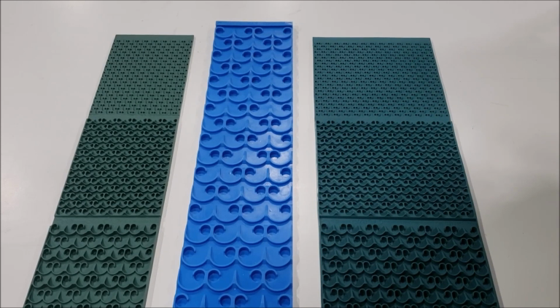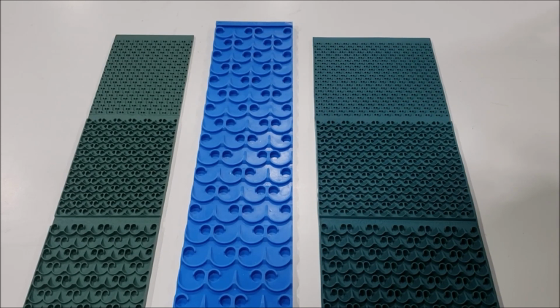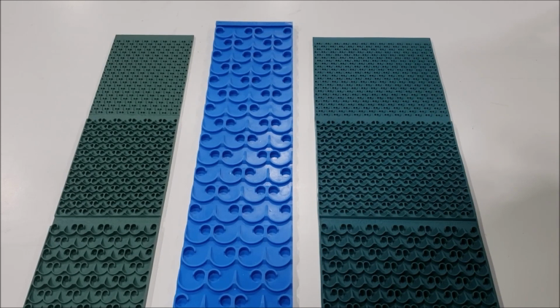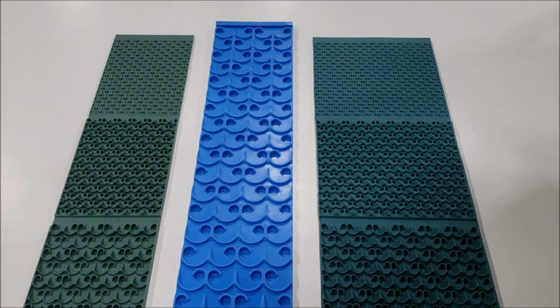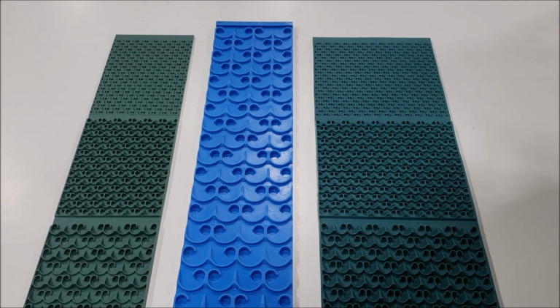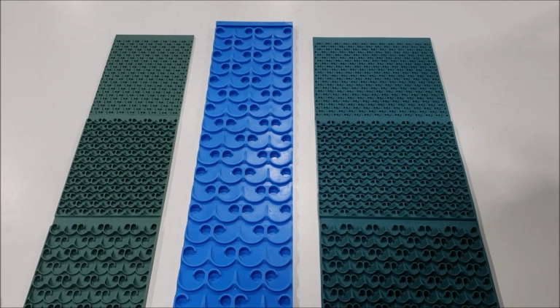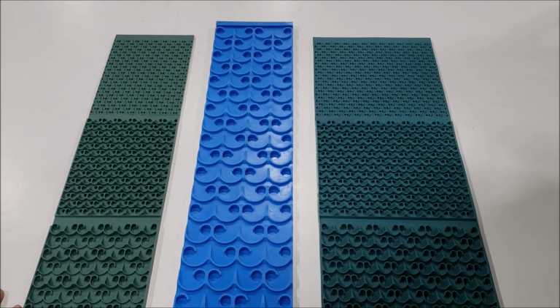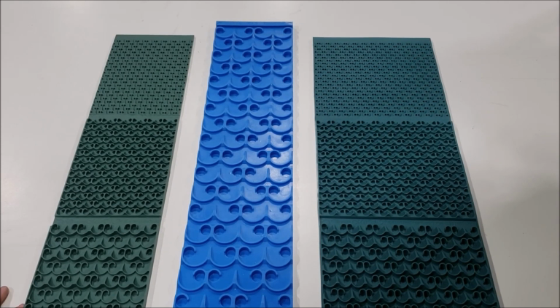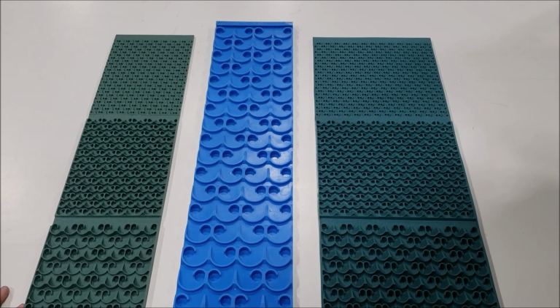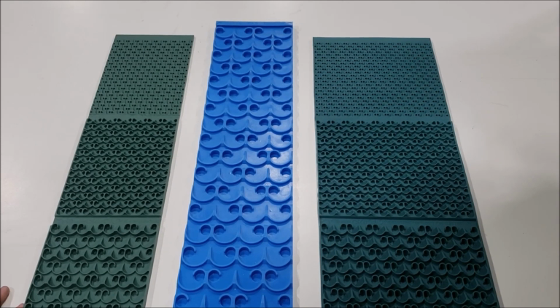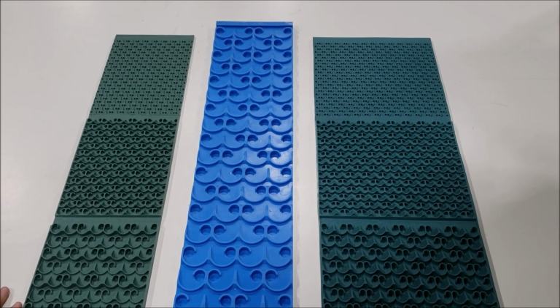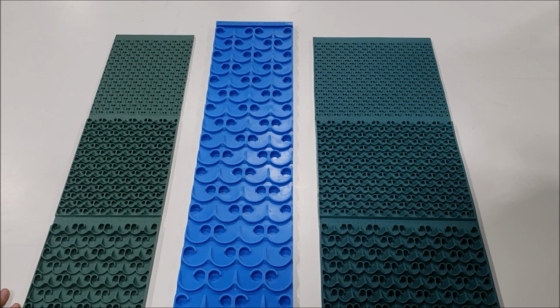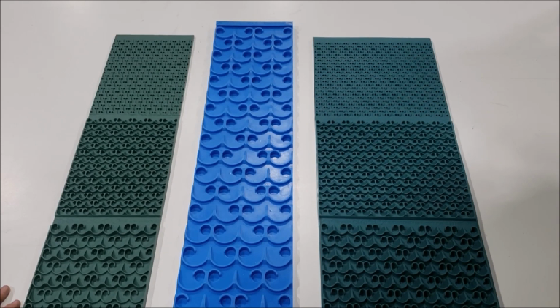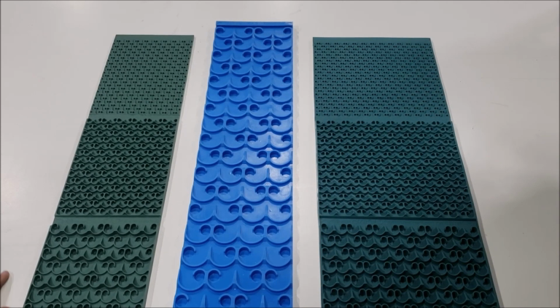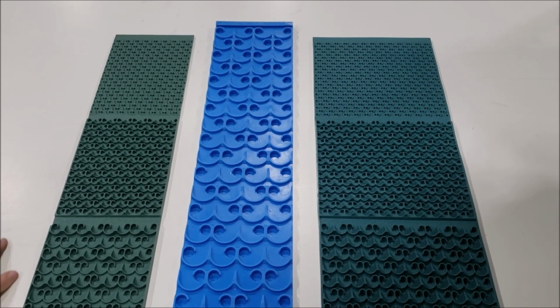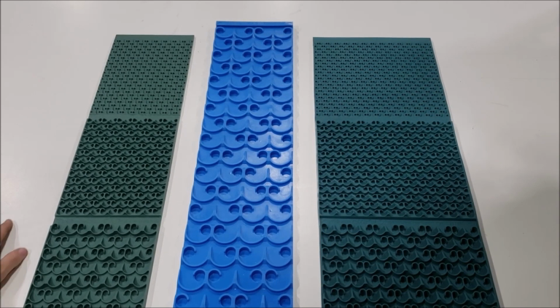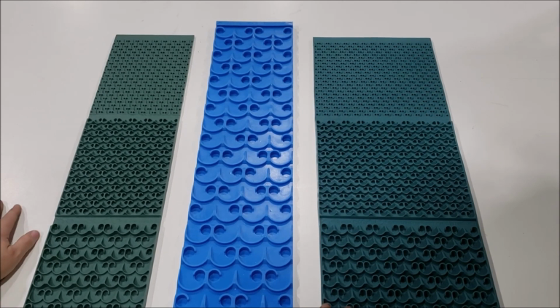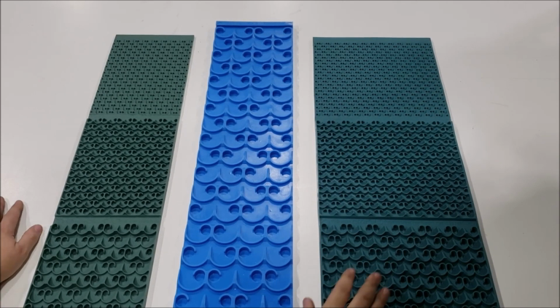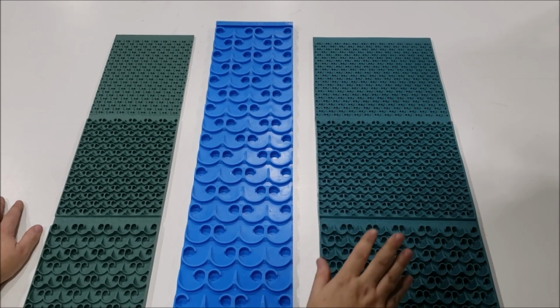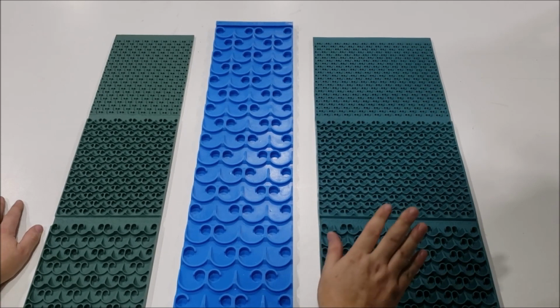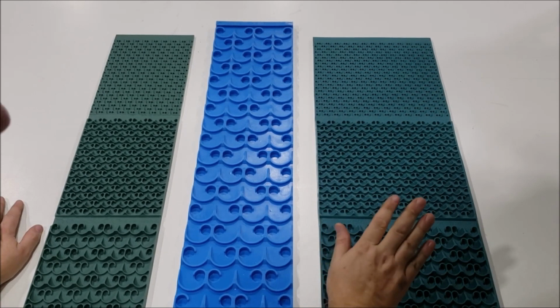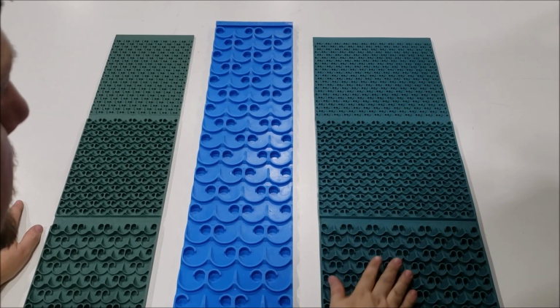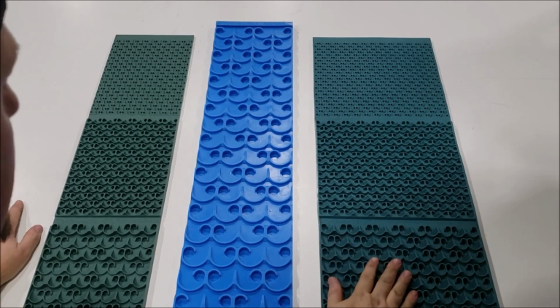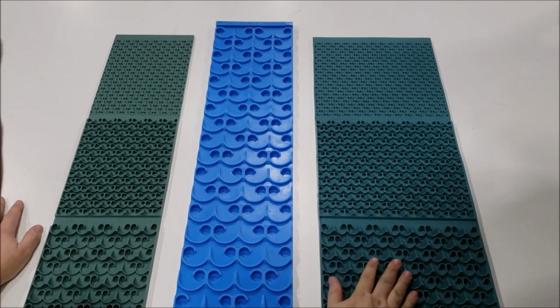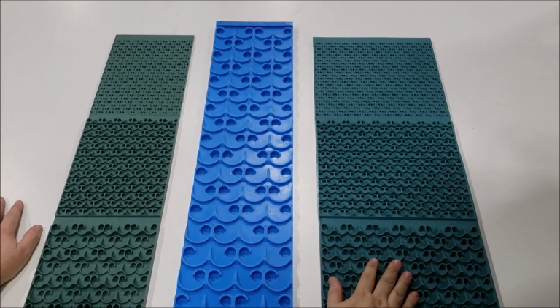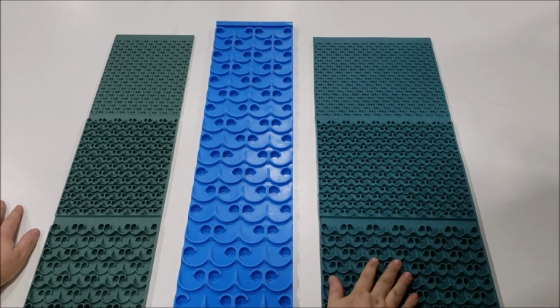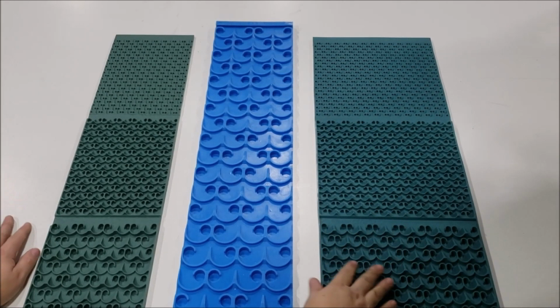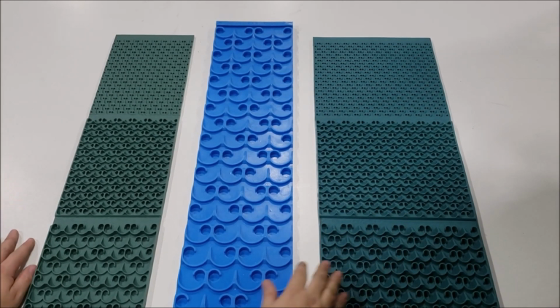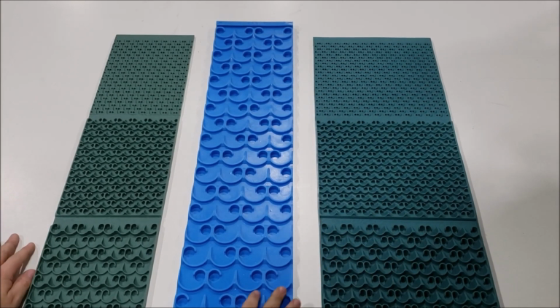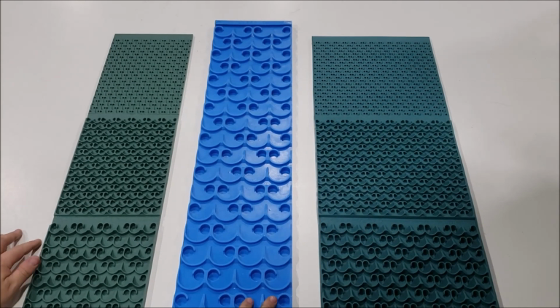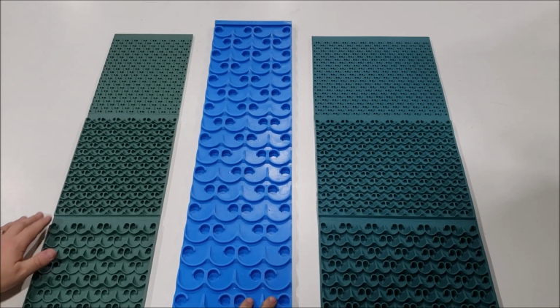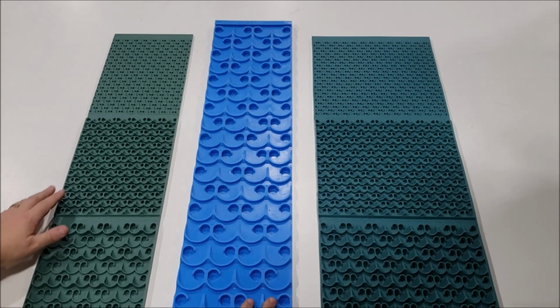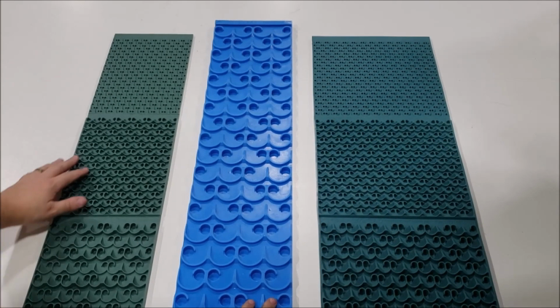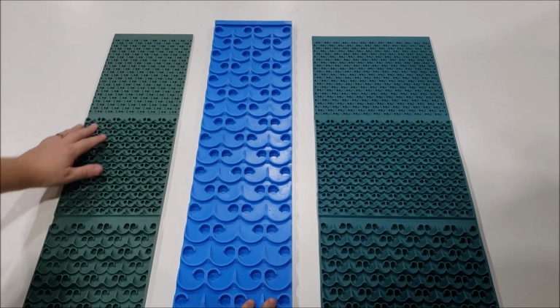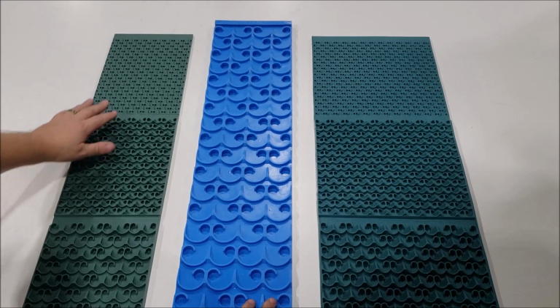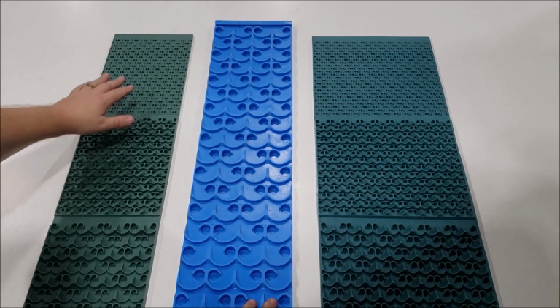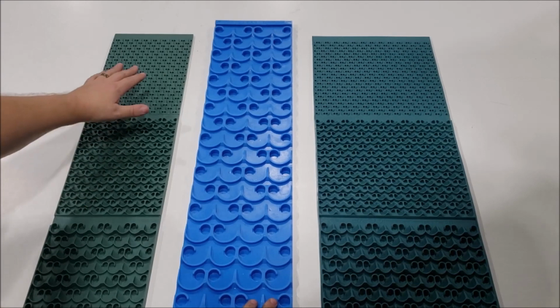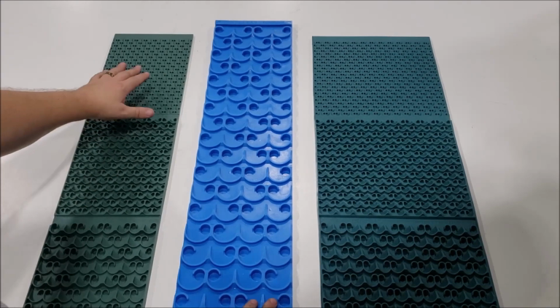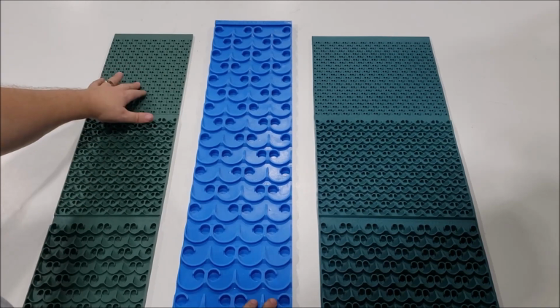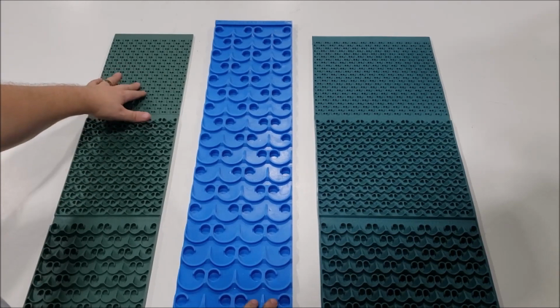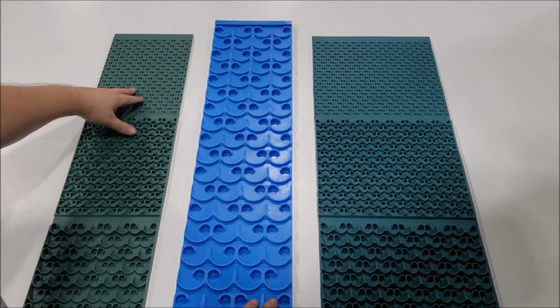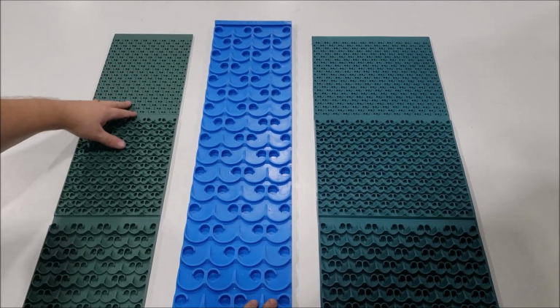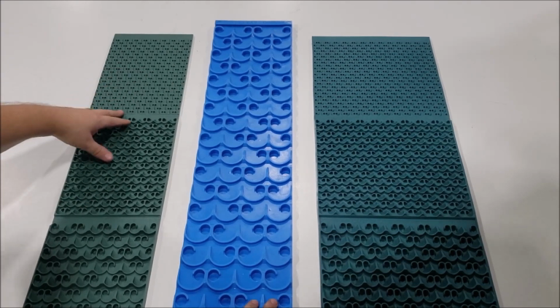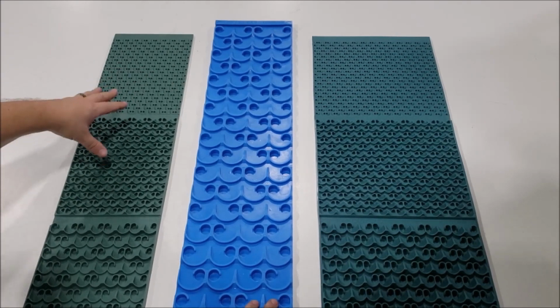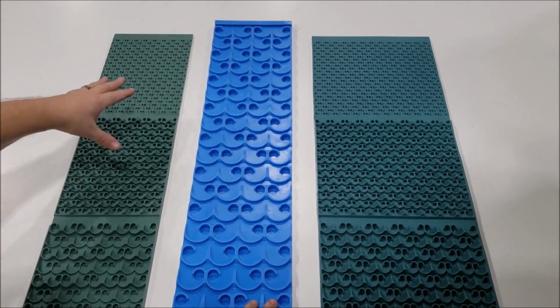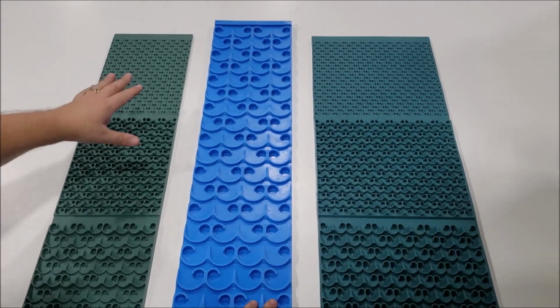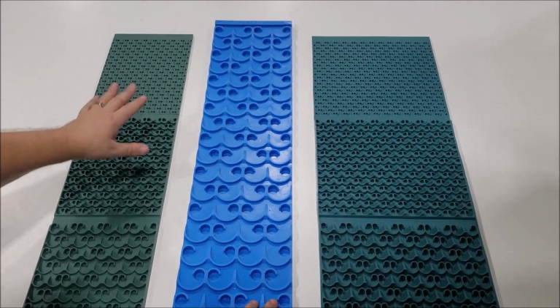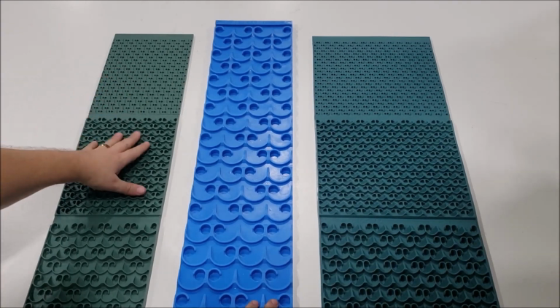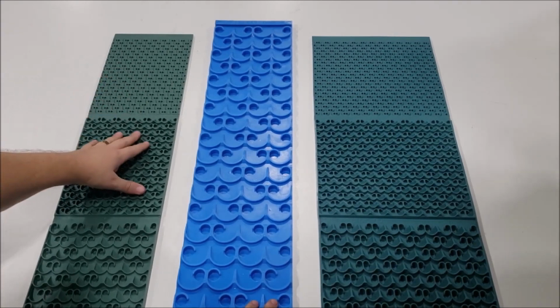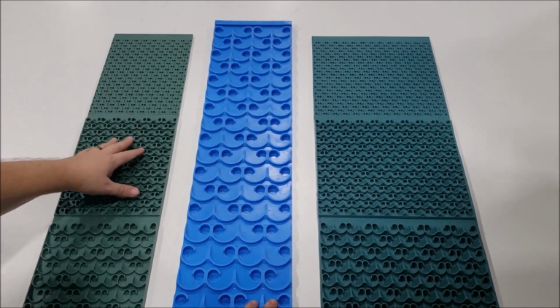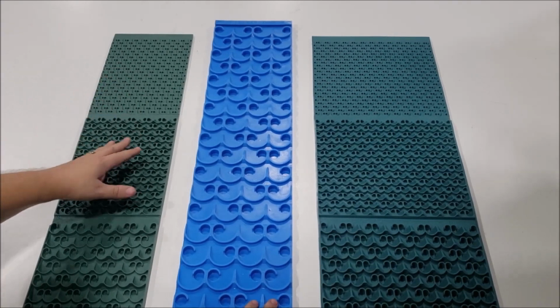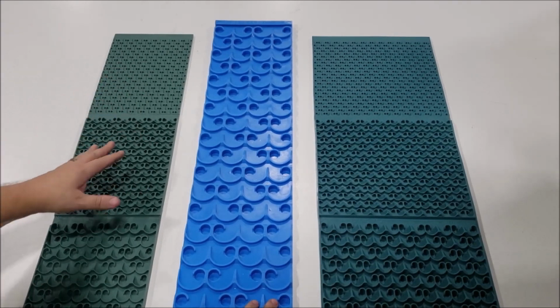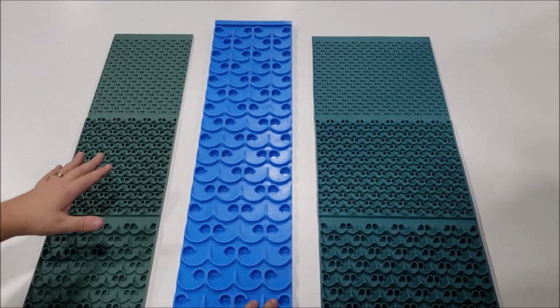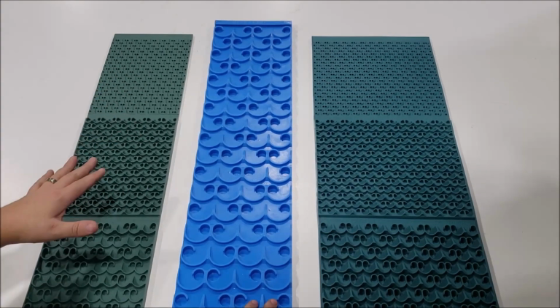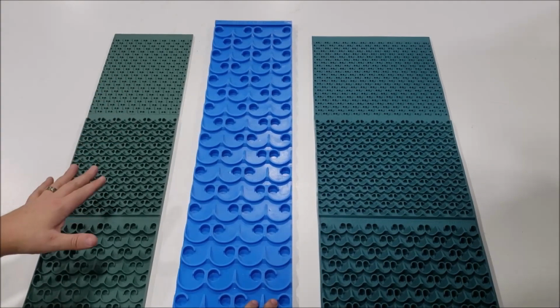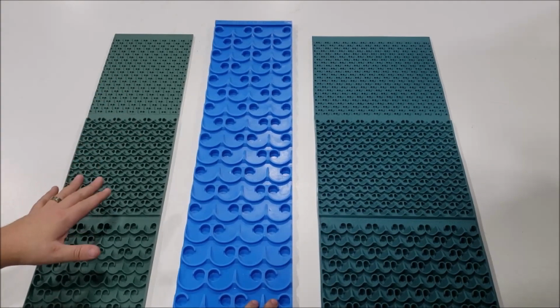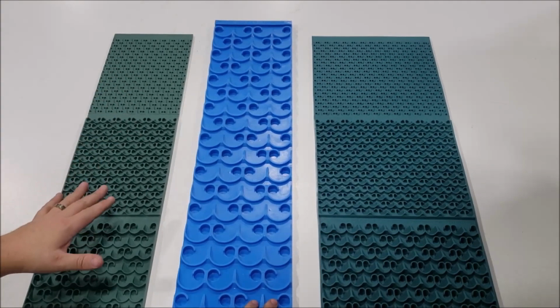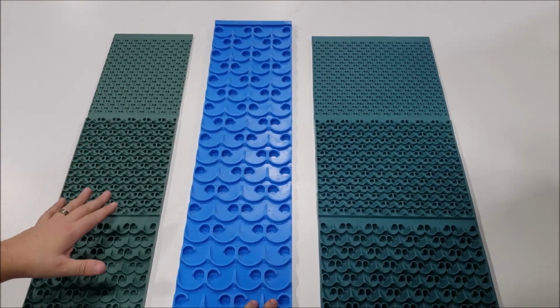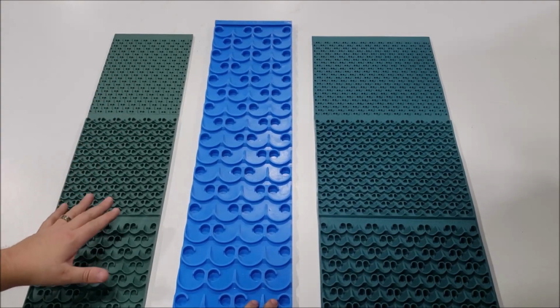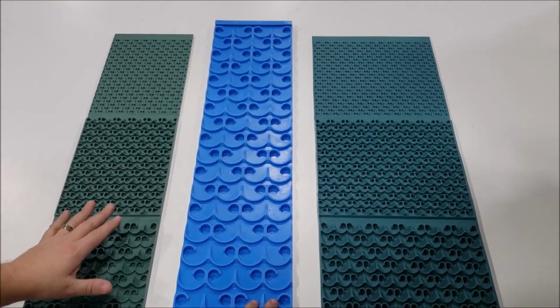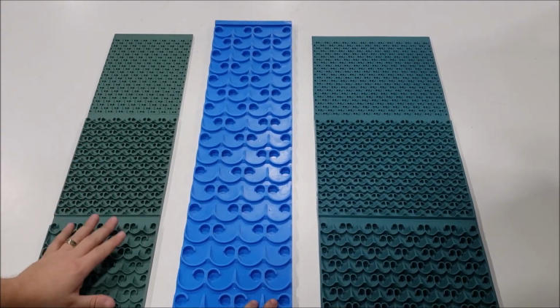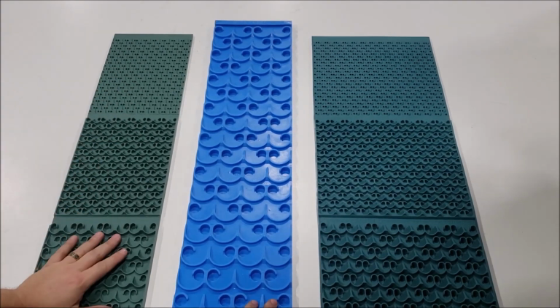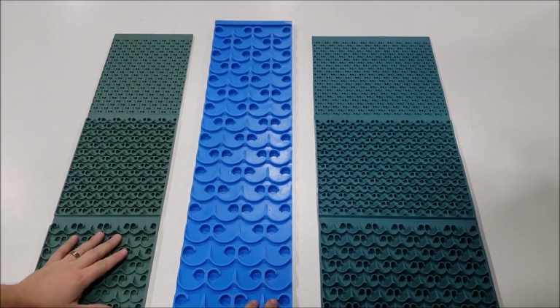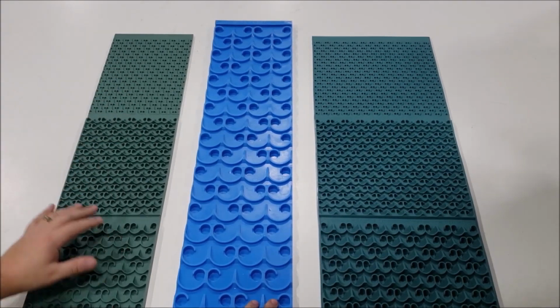We've had some questions about the combo mat. The combo mat is where we've got the micro, KP, and the mini.